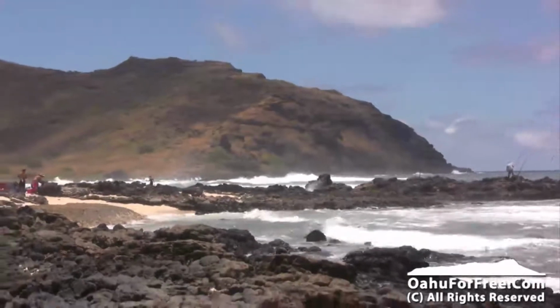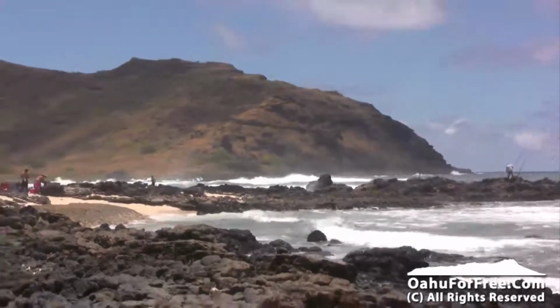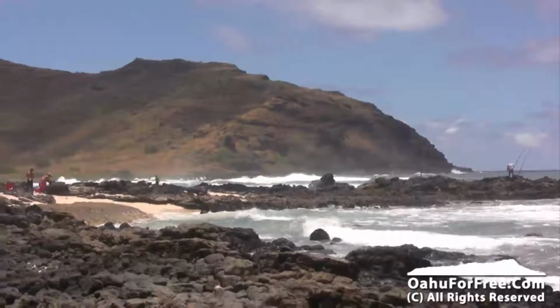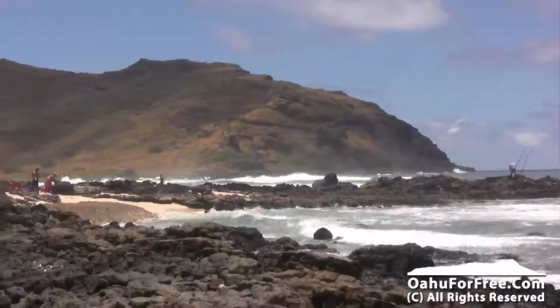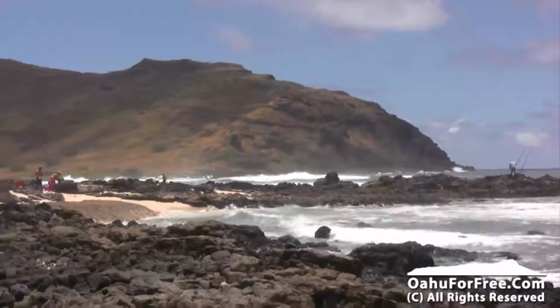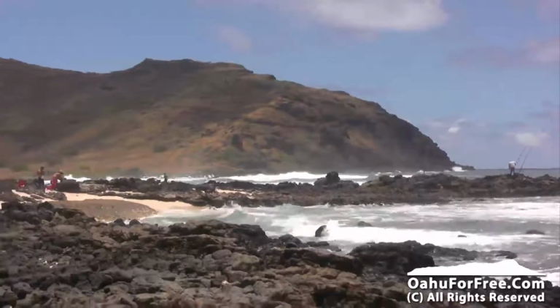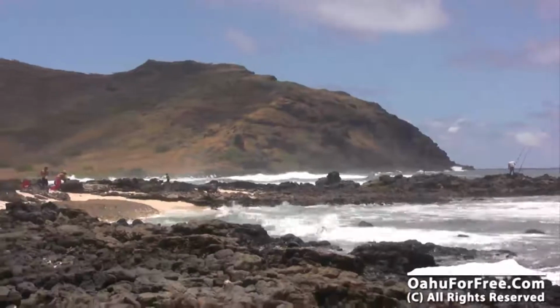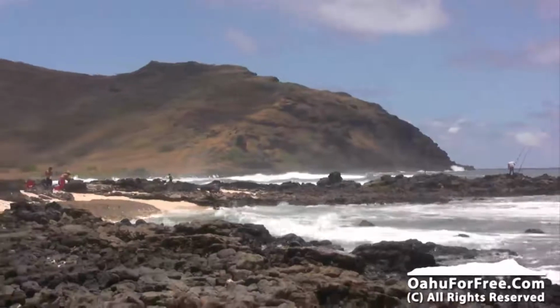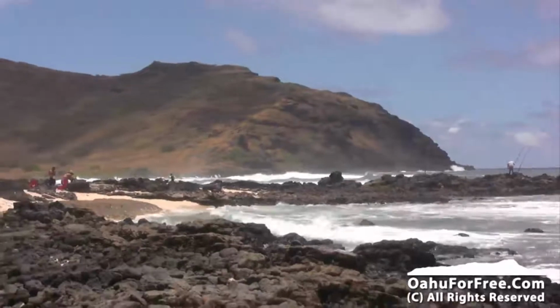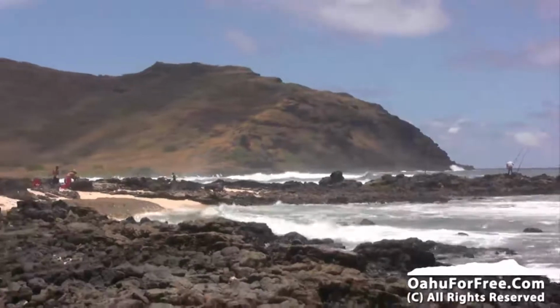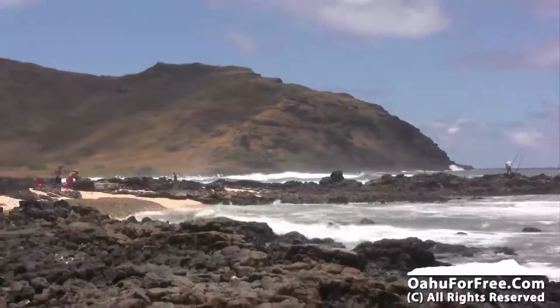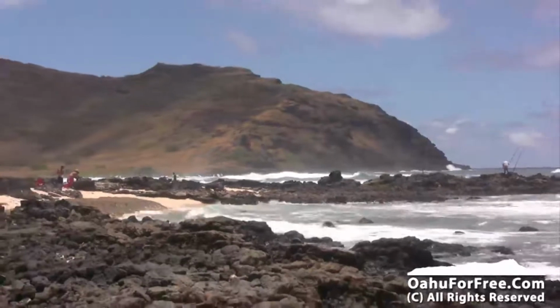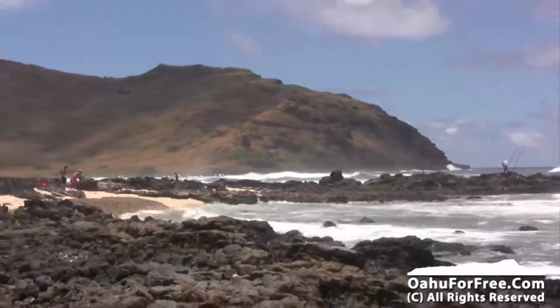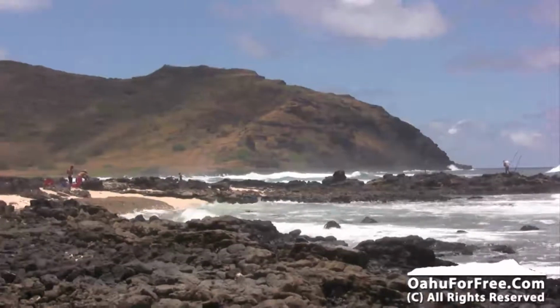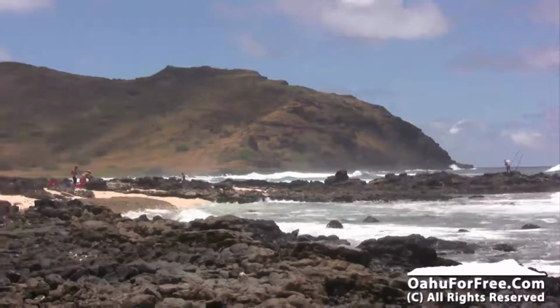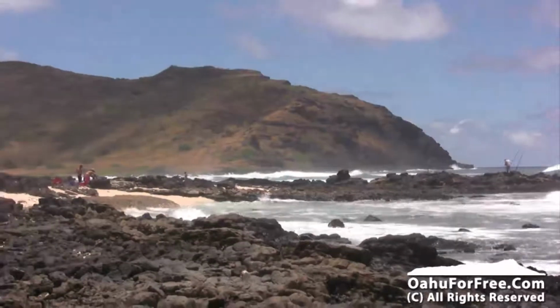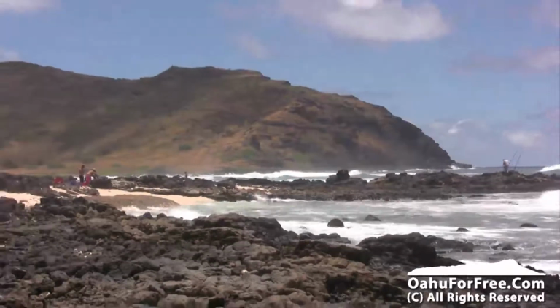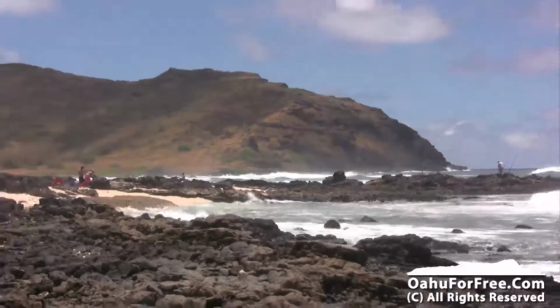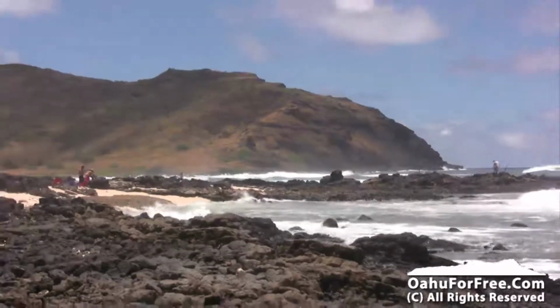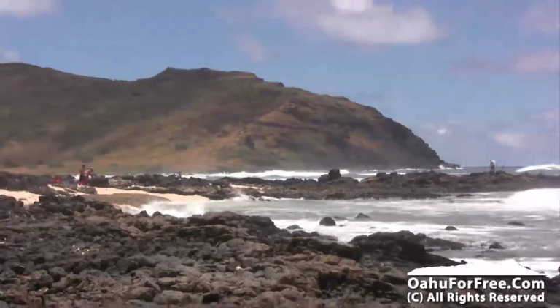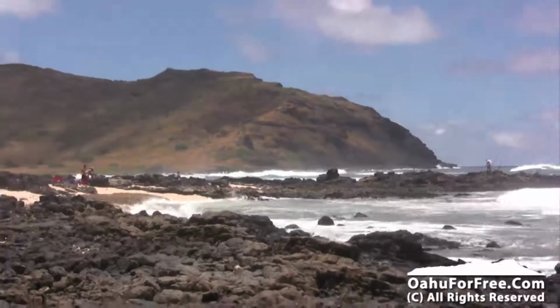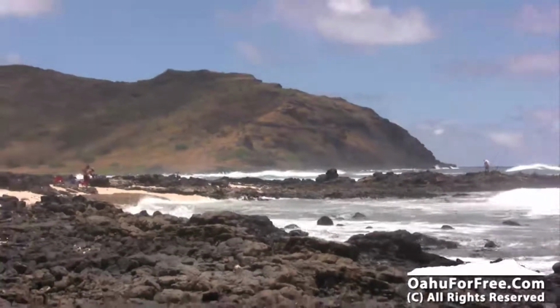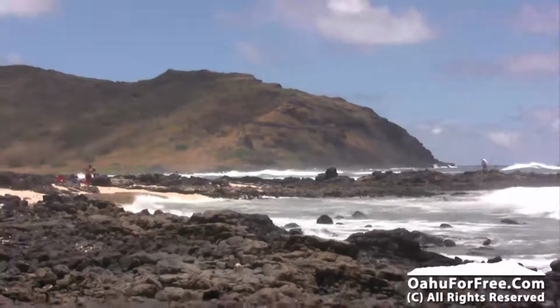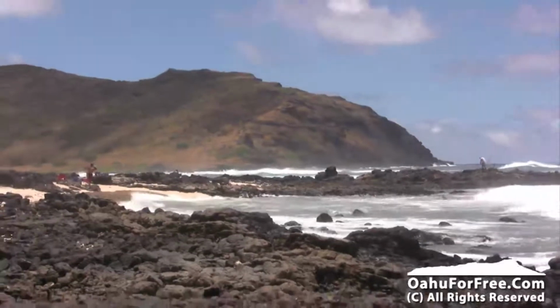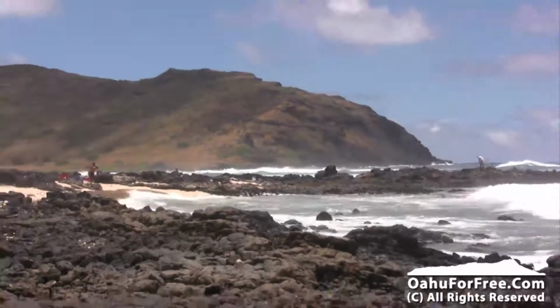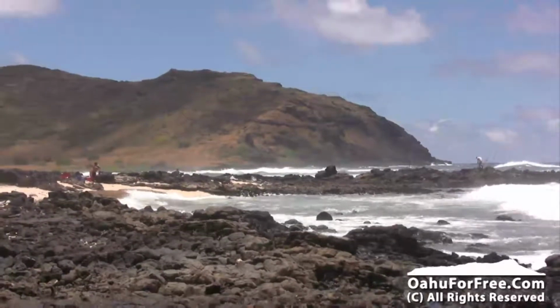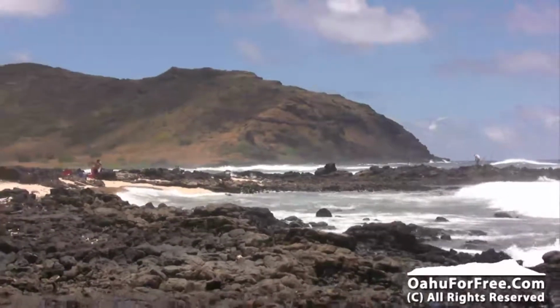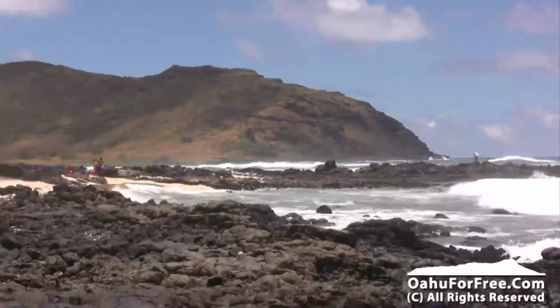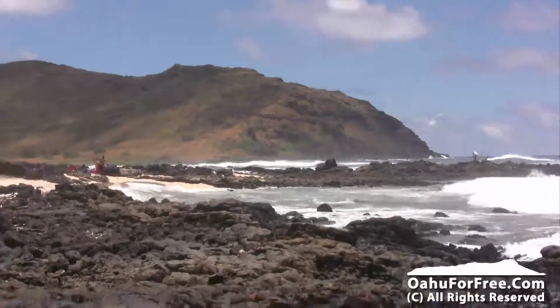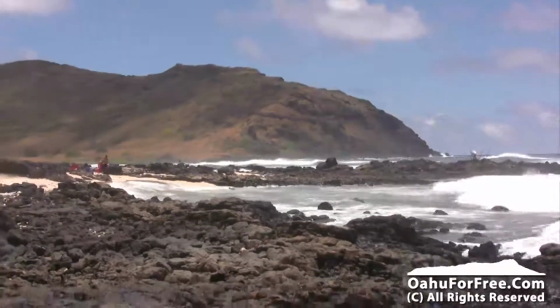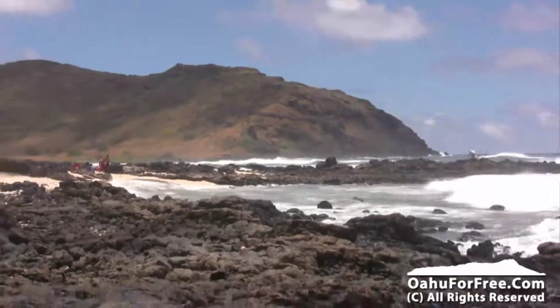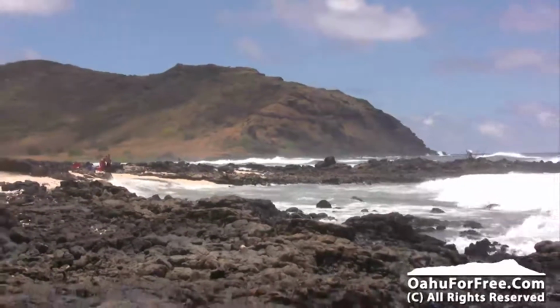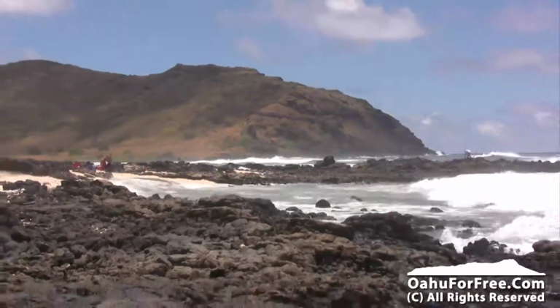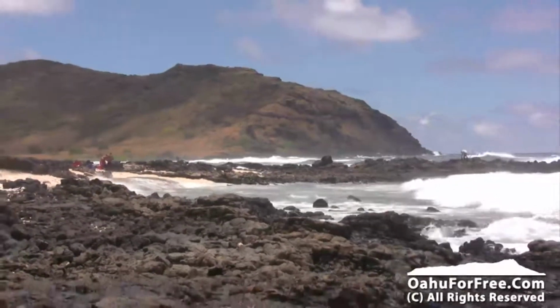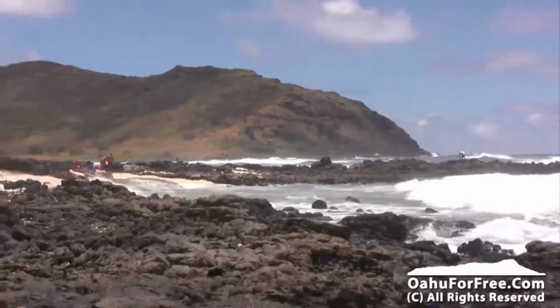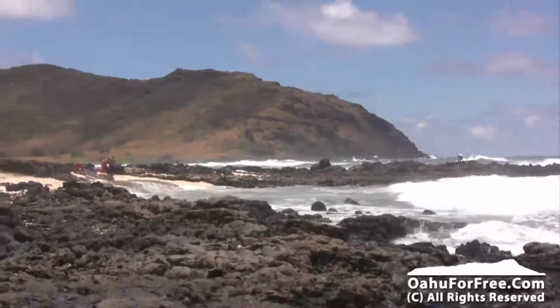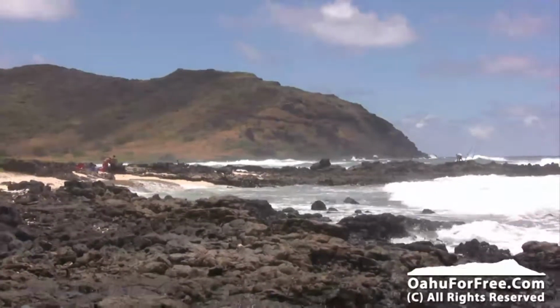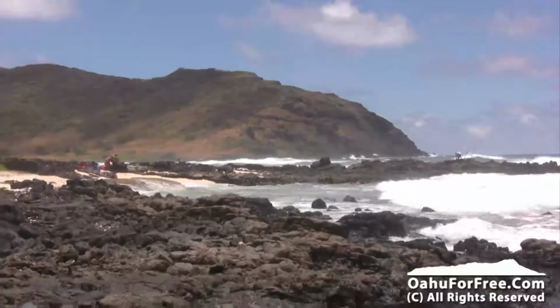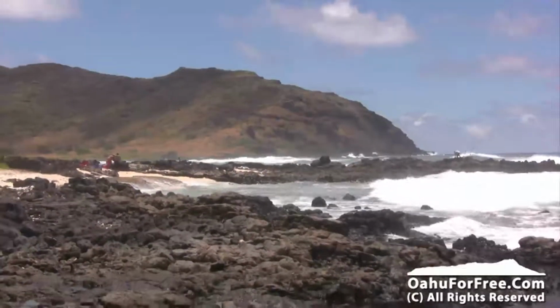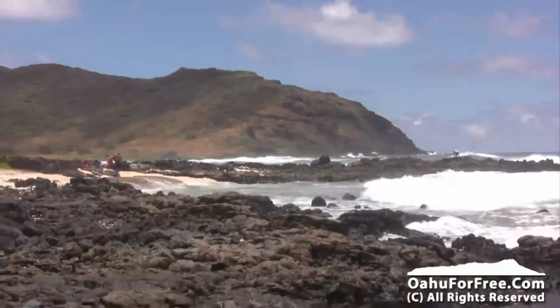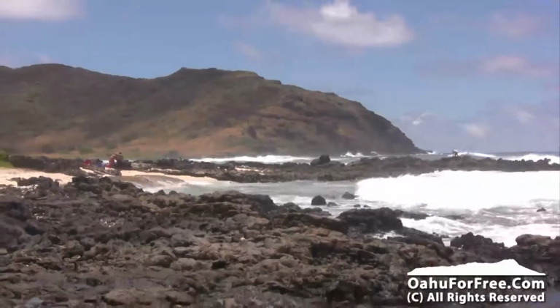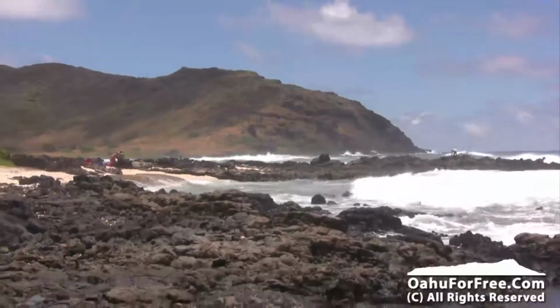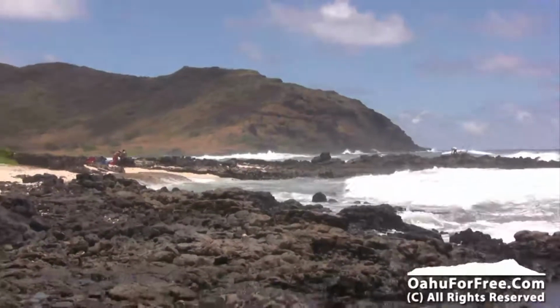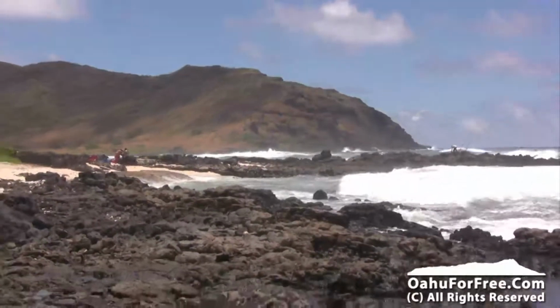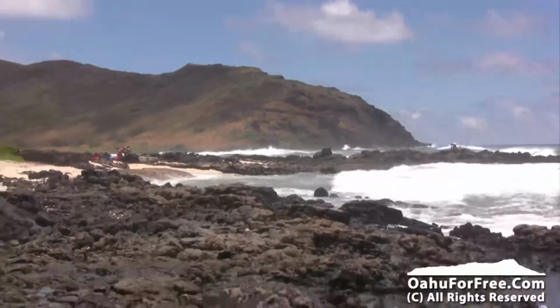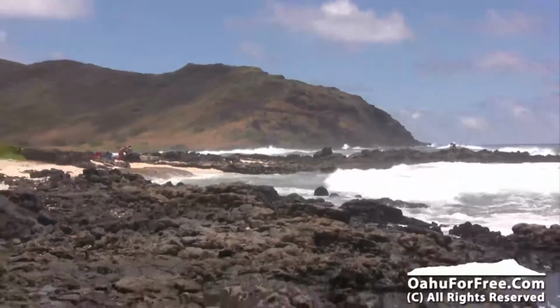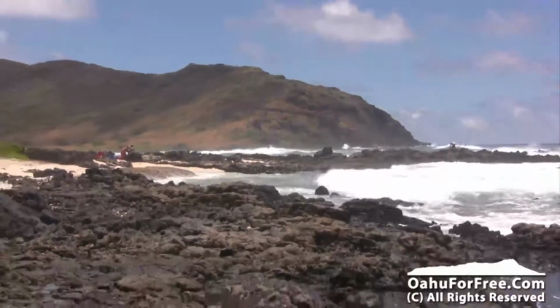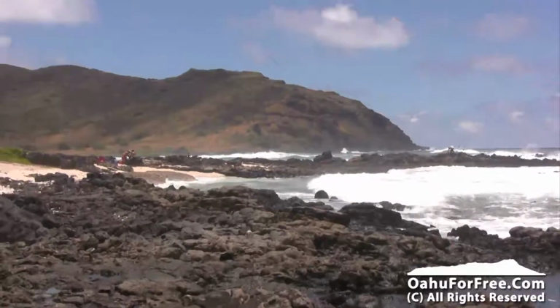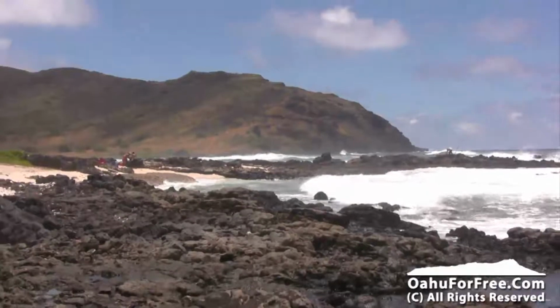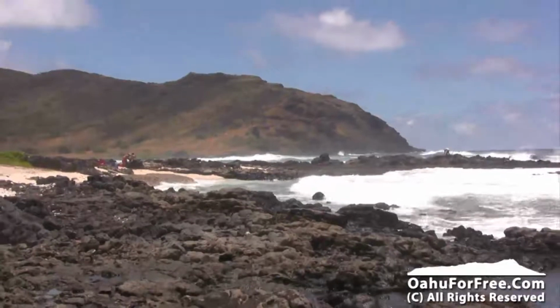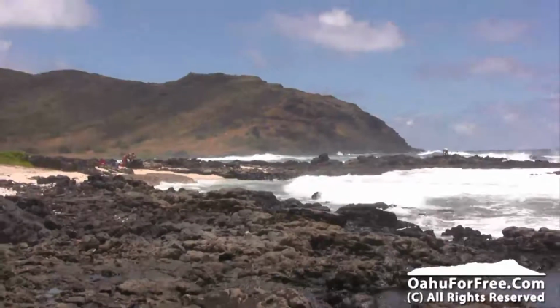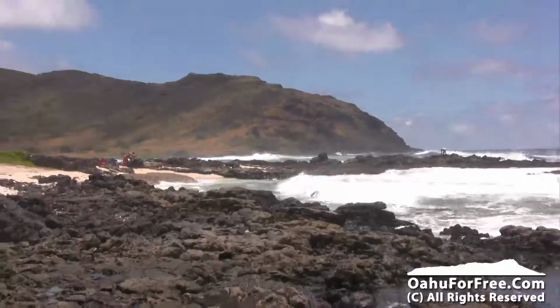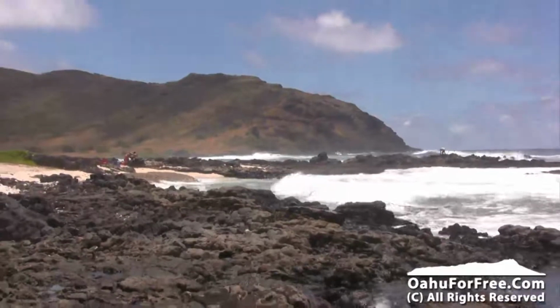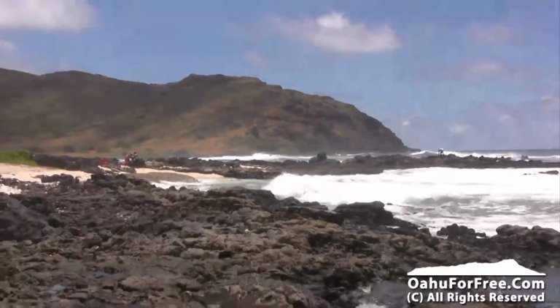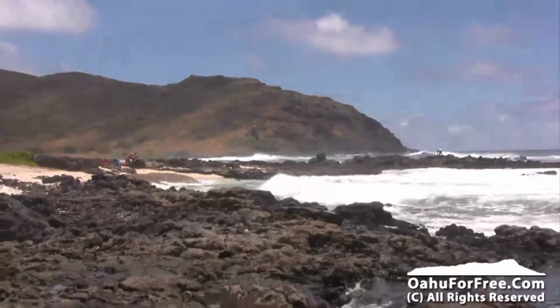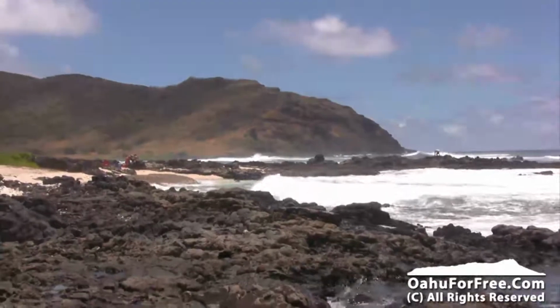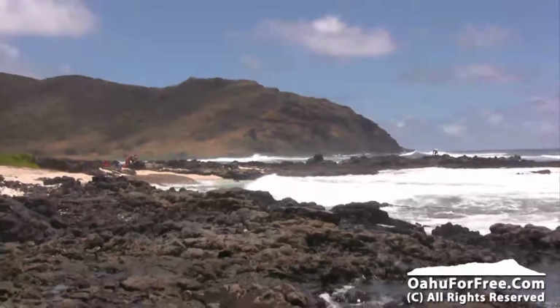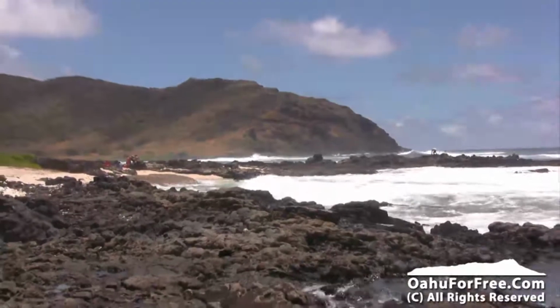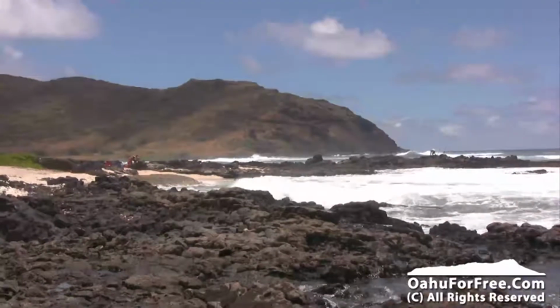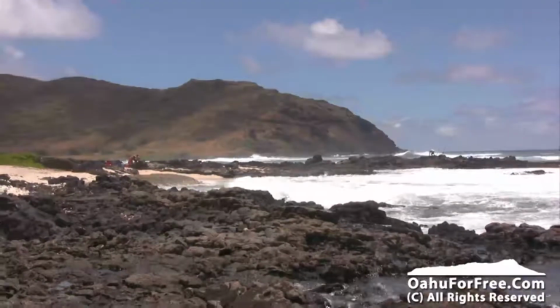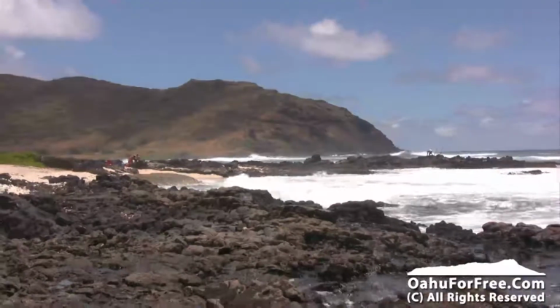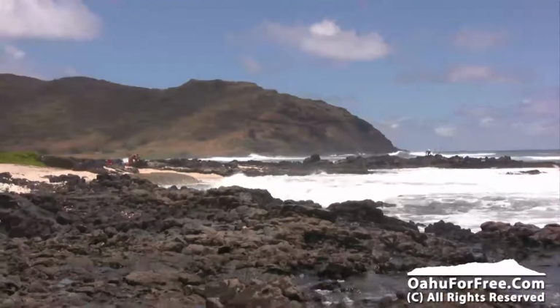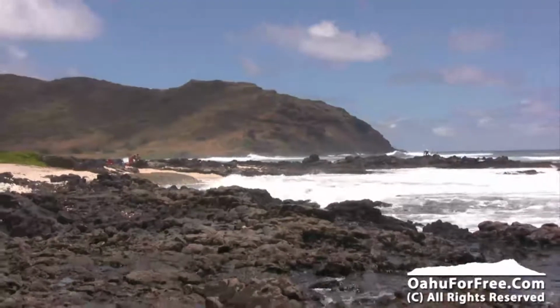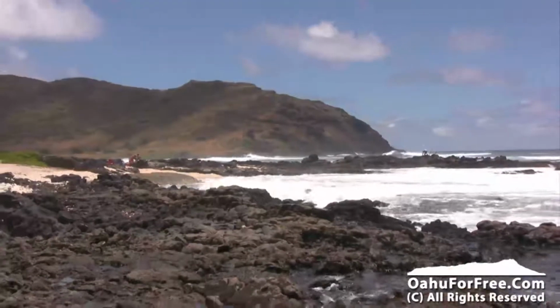Hope you liked it. Hope you visit oahuforfree.com — check out more. We've got articles and videos and a lot more content. Aloha.